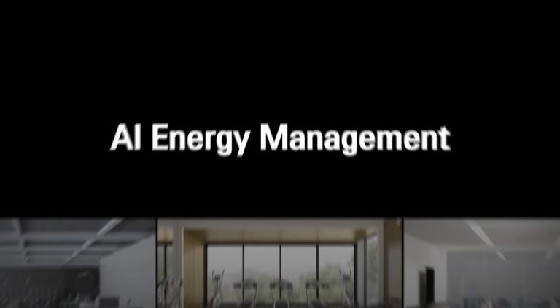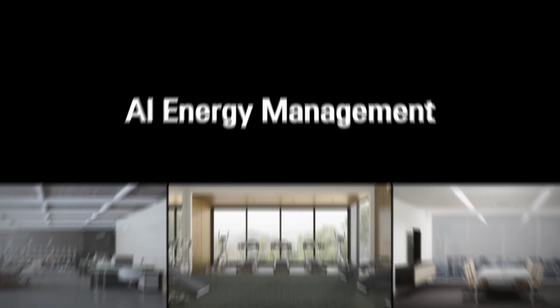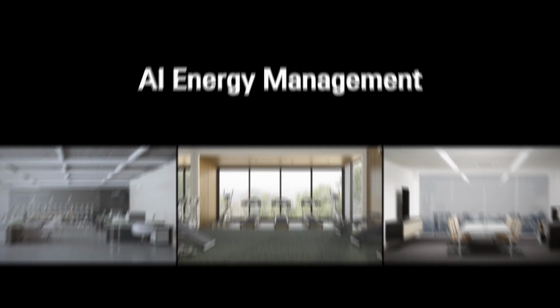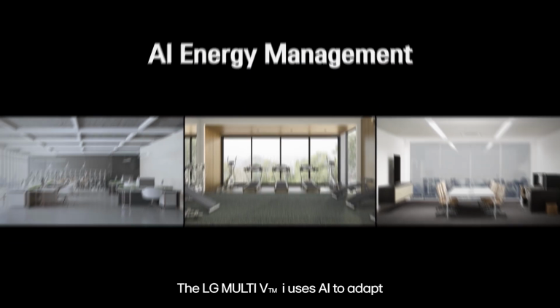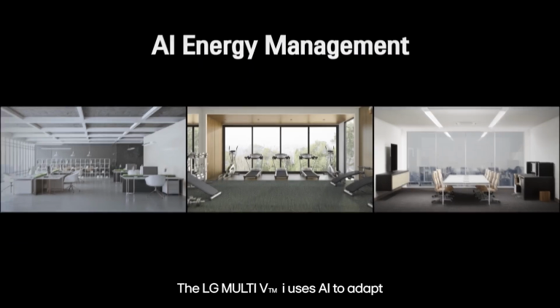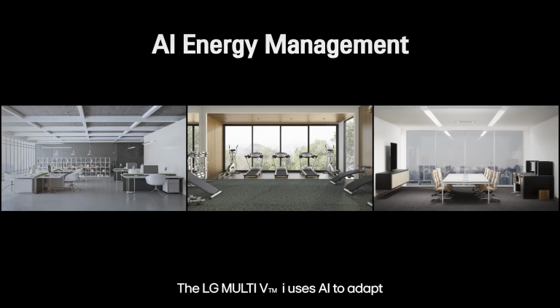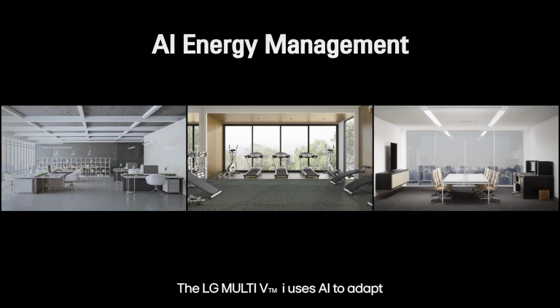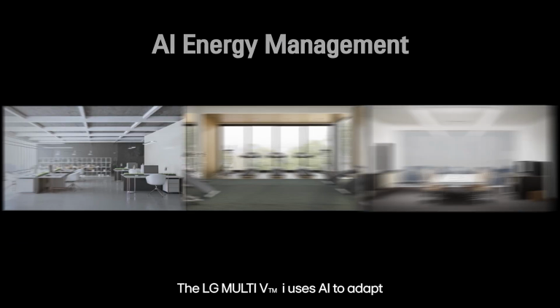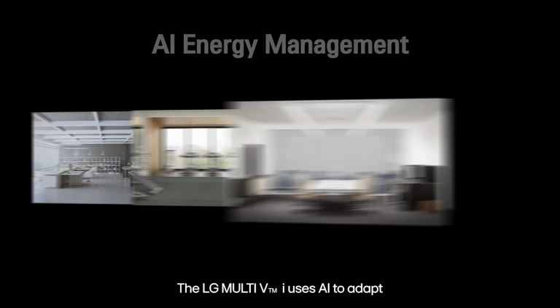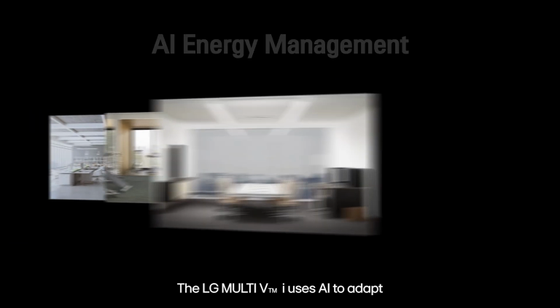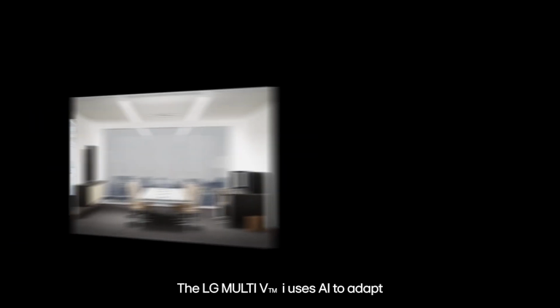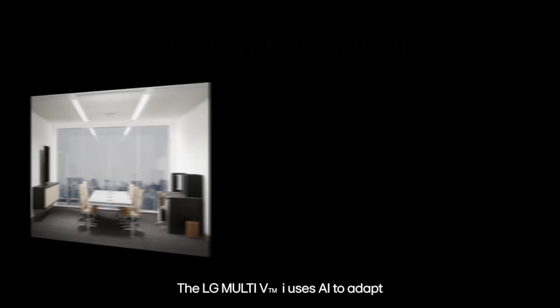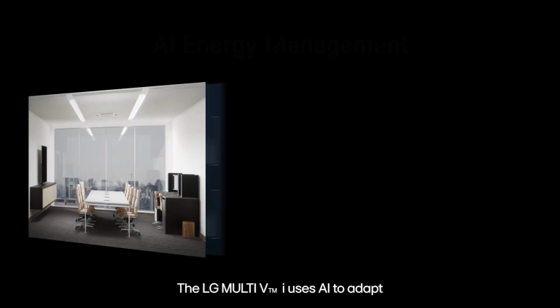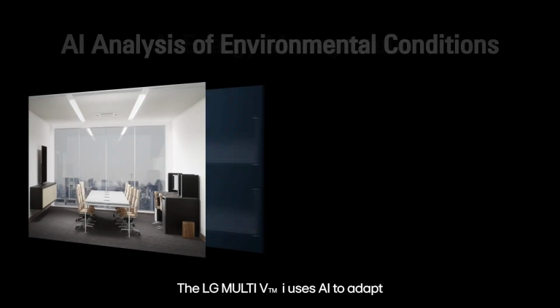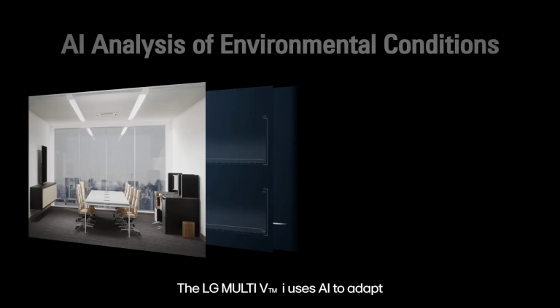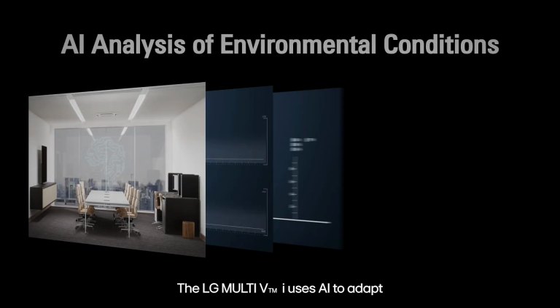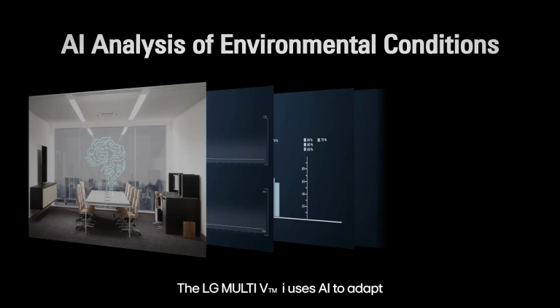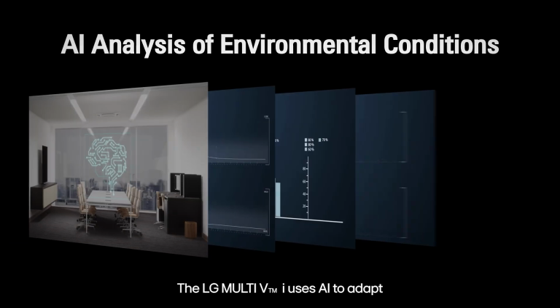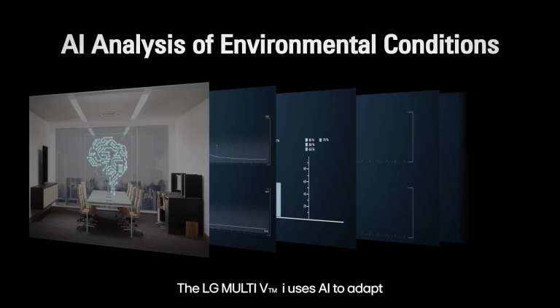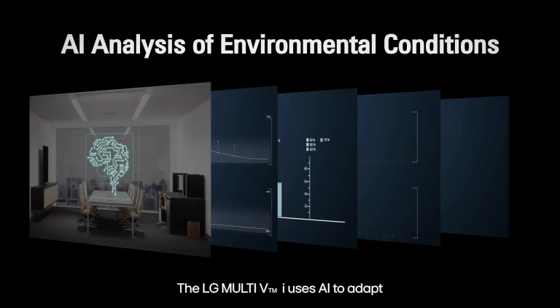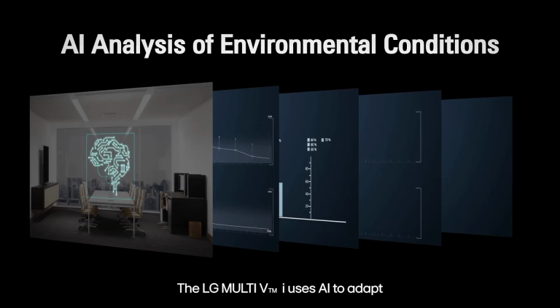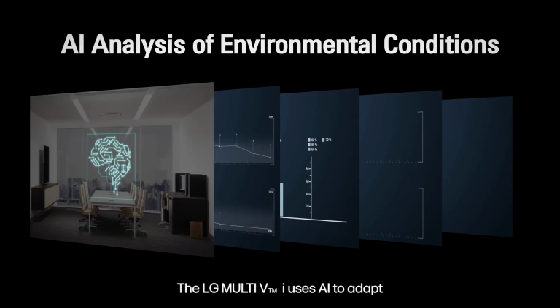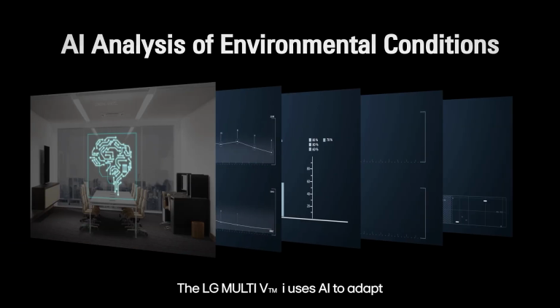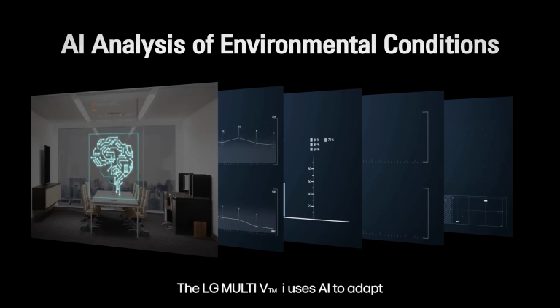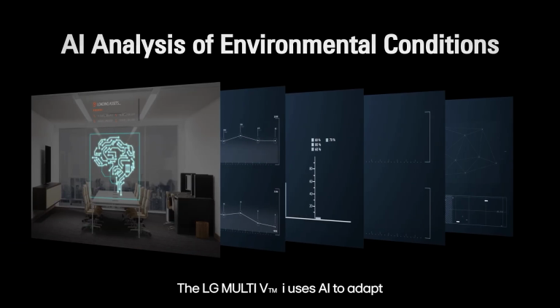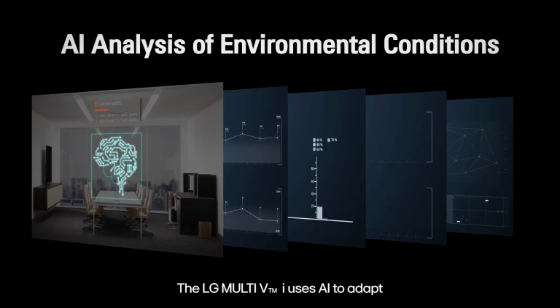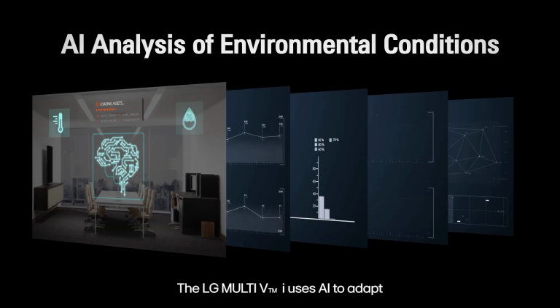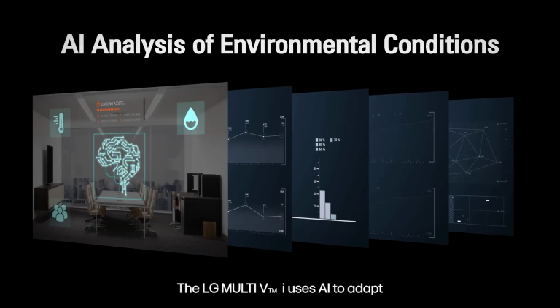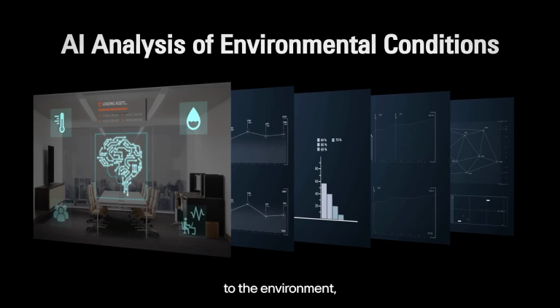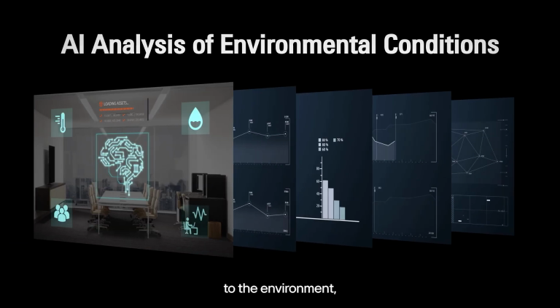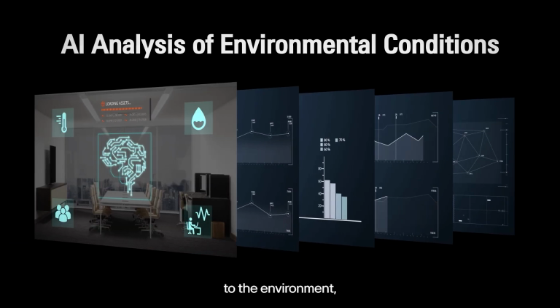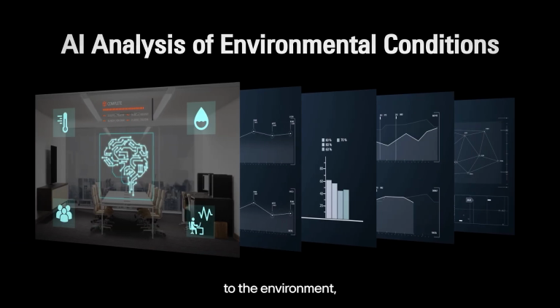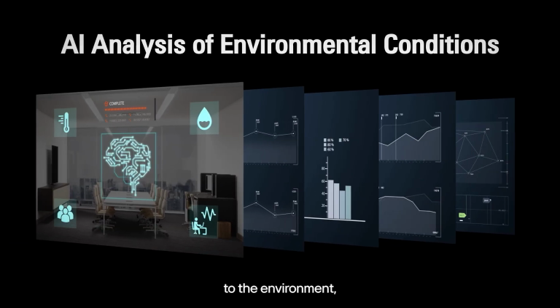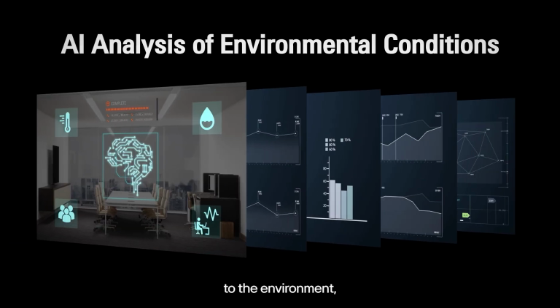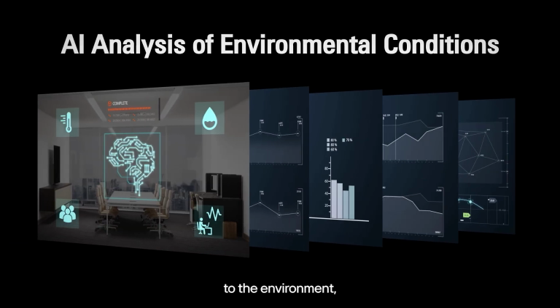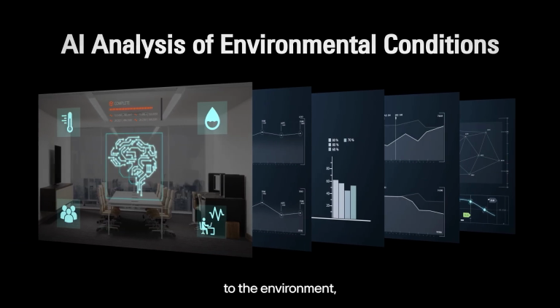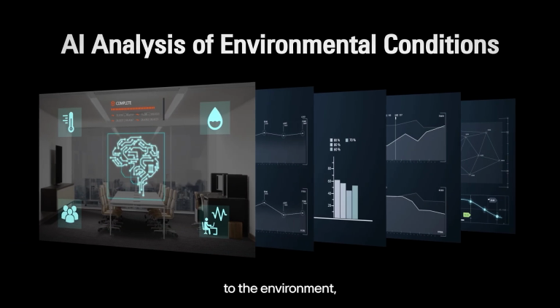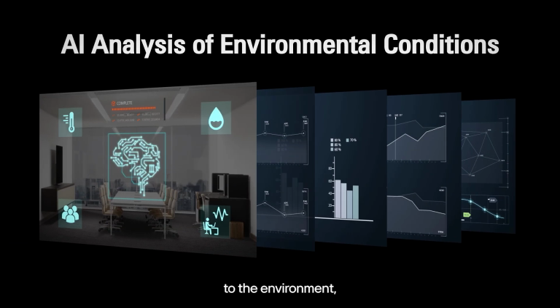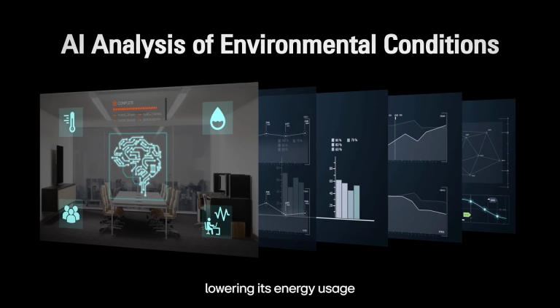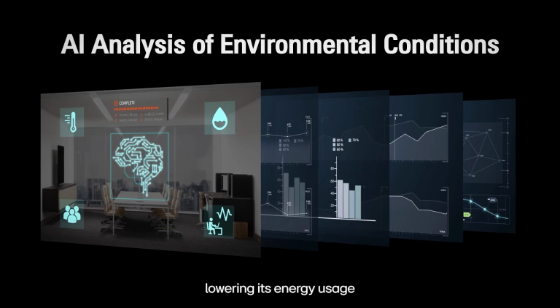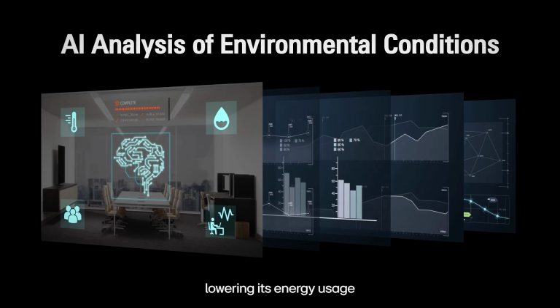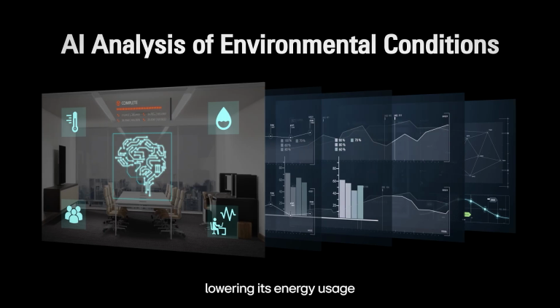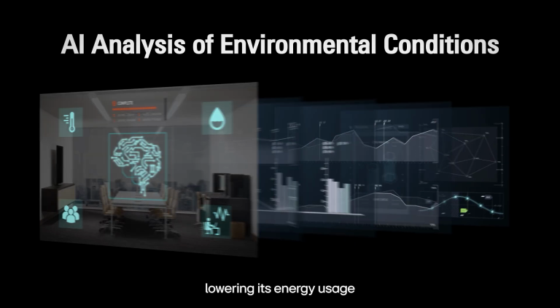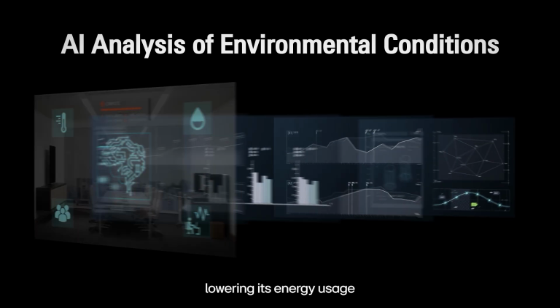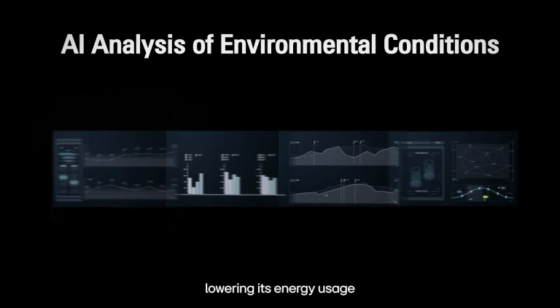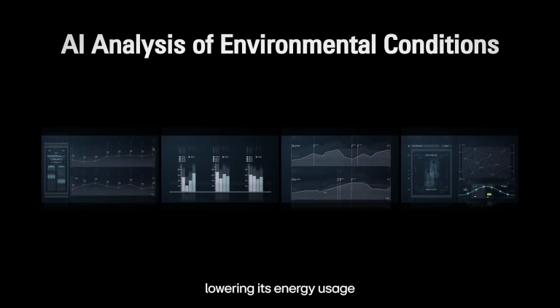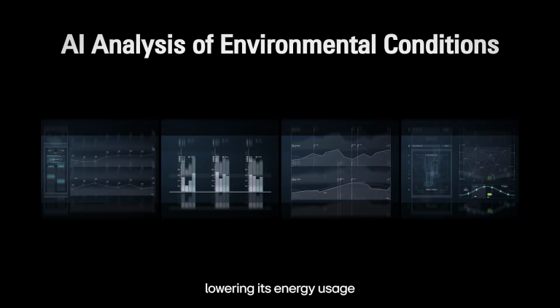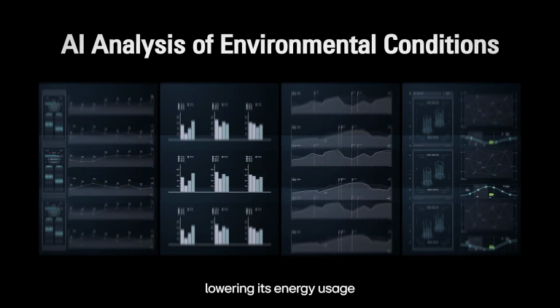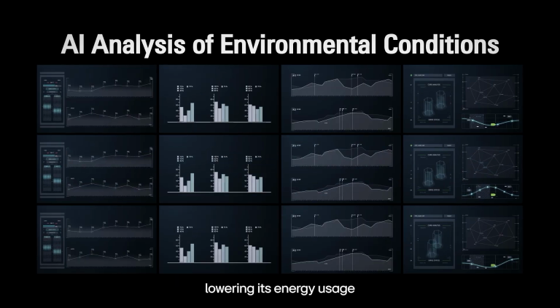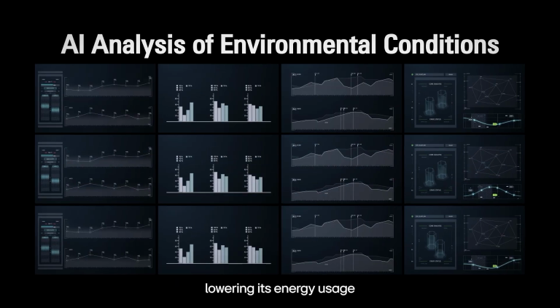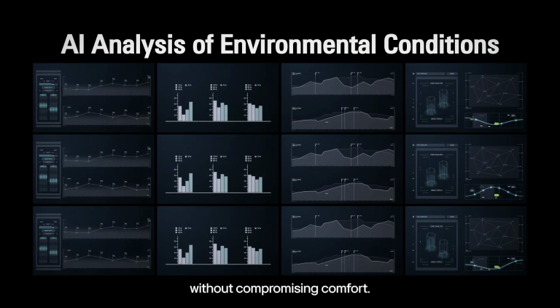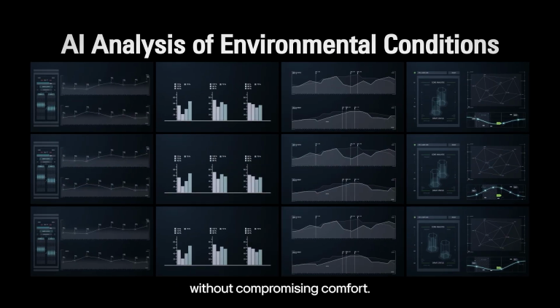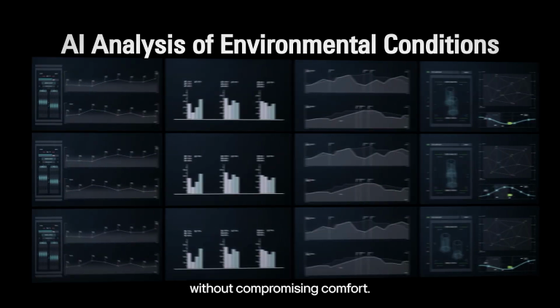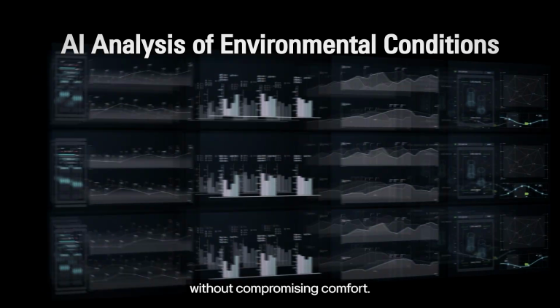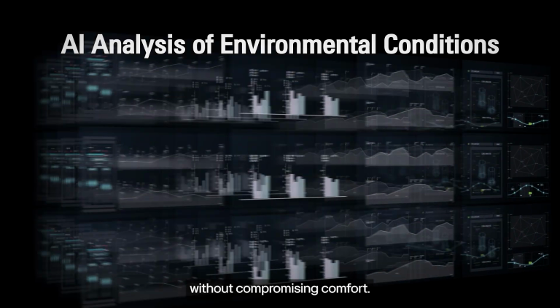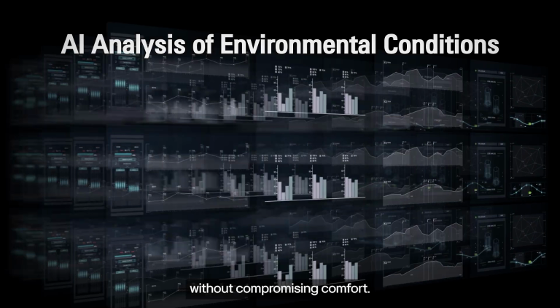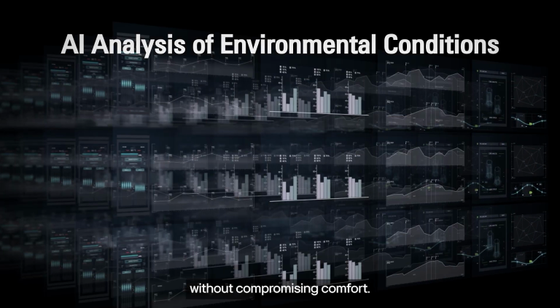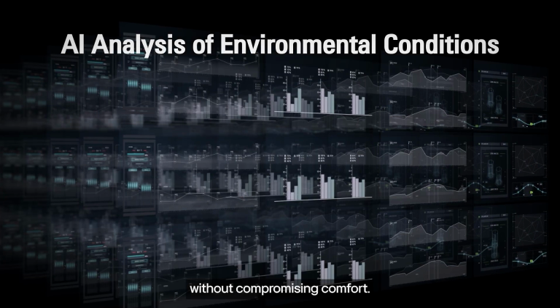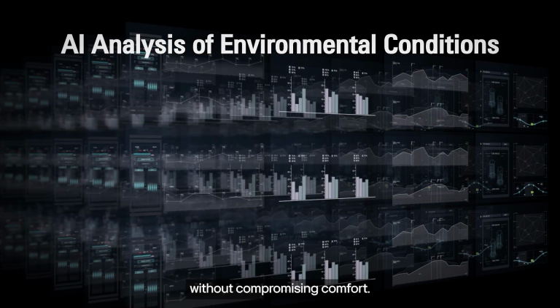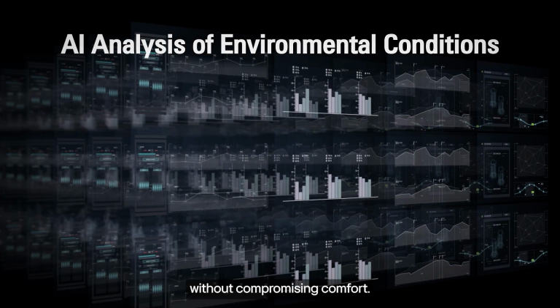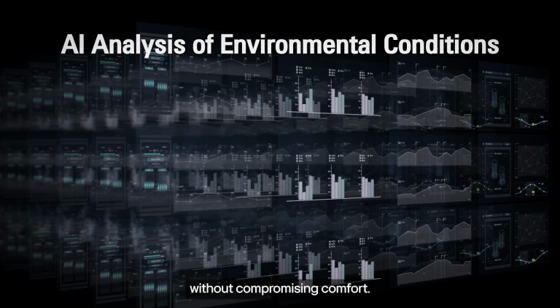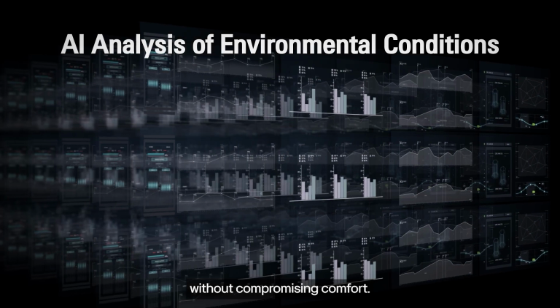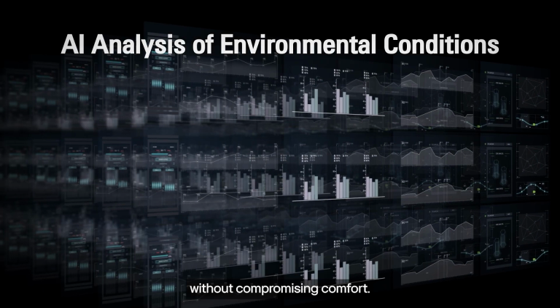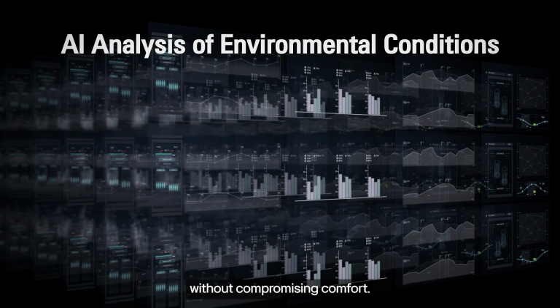The LG Multi-VI uses AI to adapt to the environment, lowering its energy usage without compromising comfort.